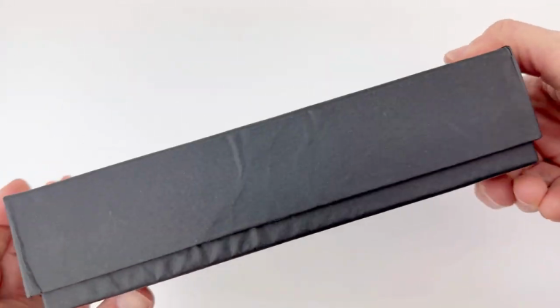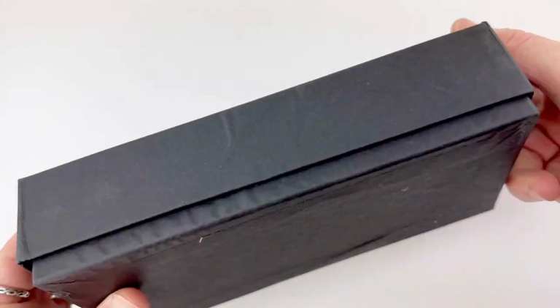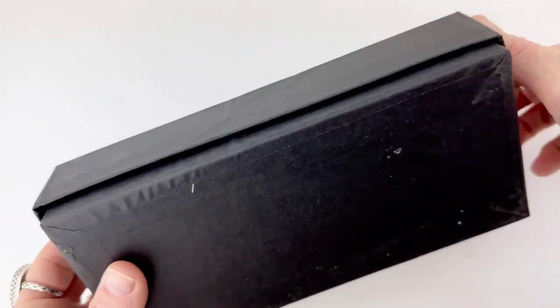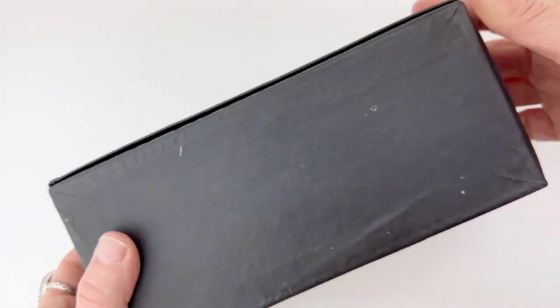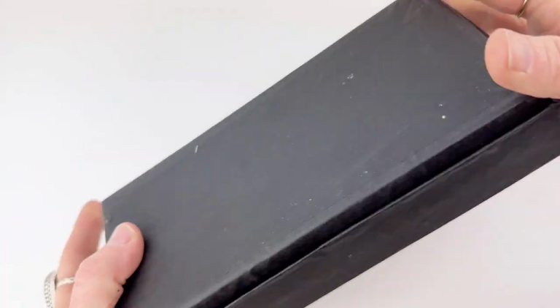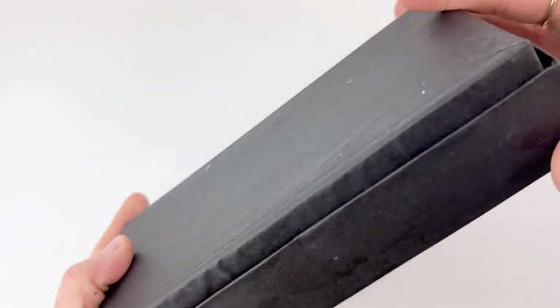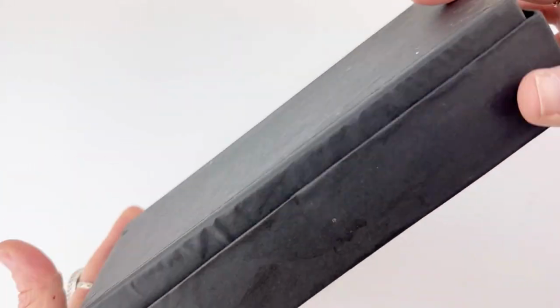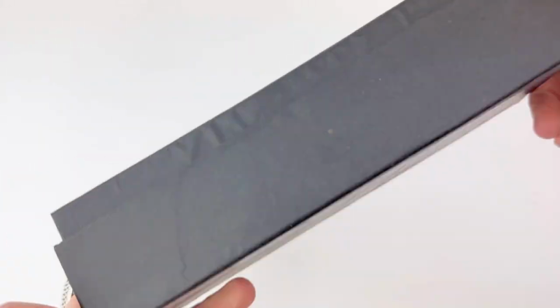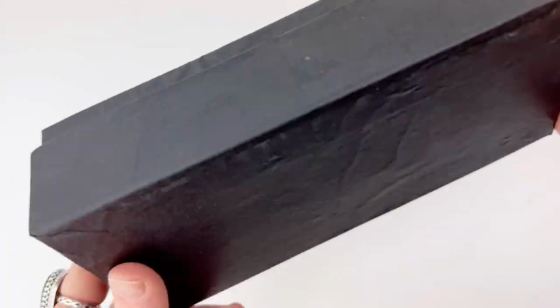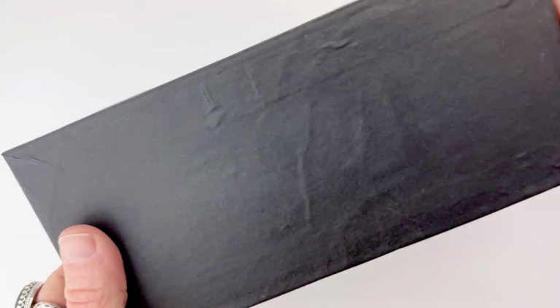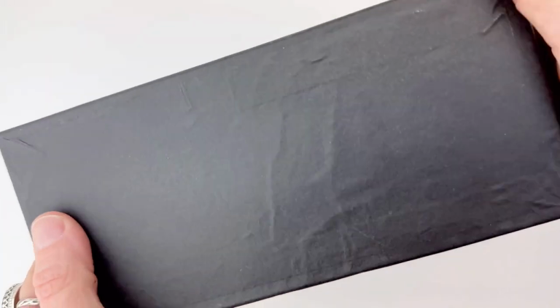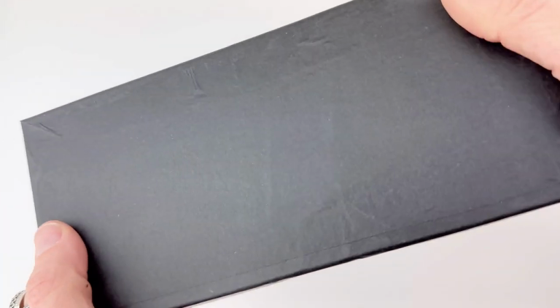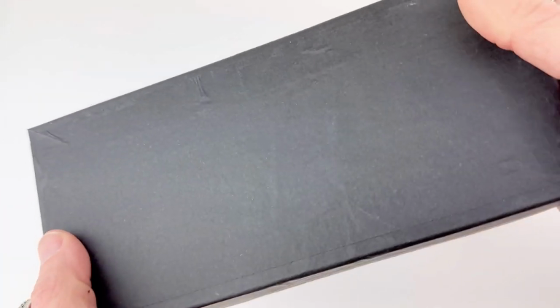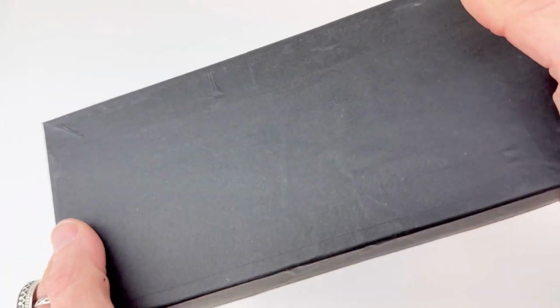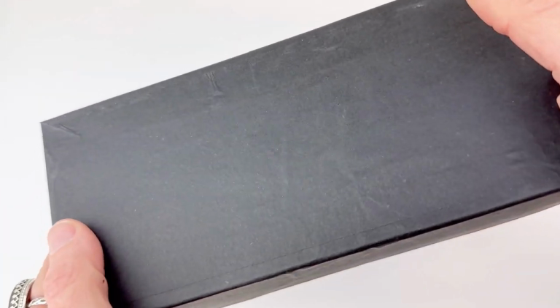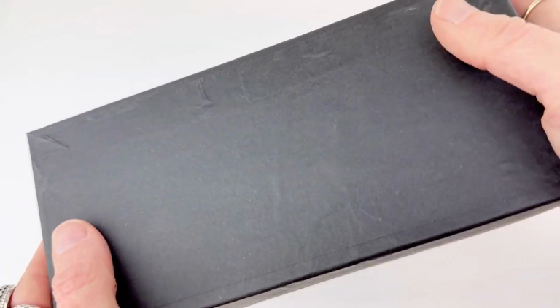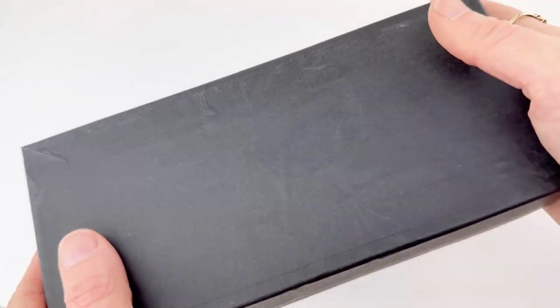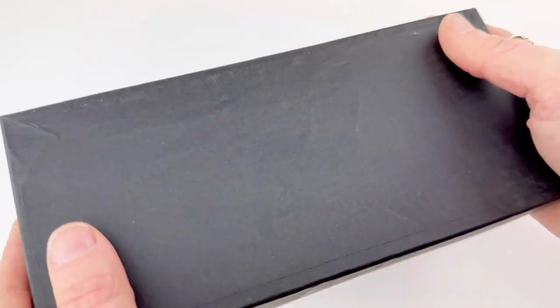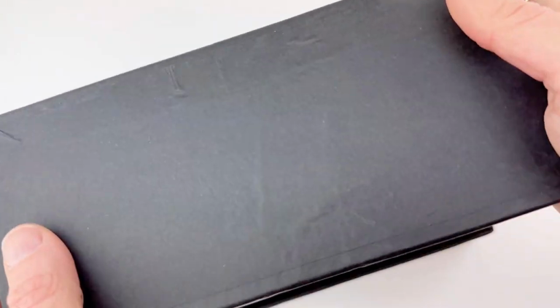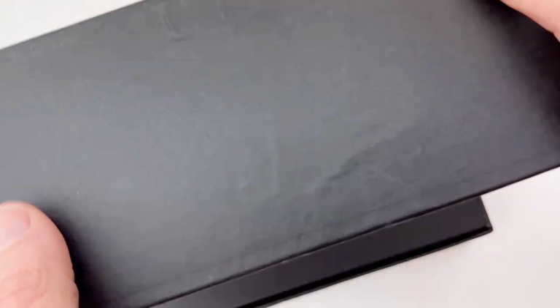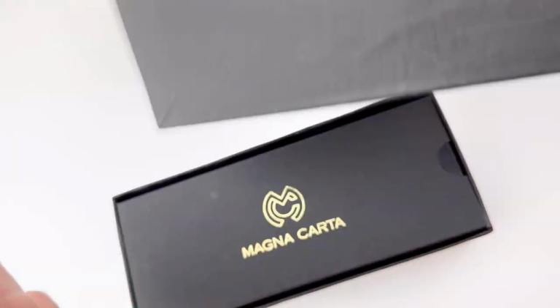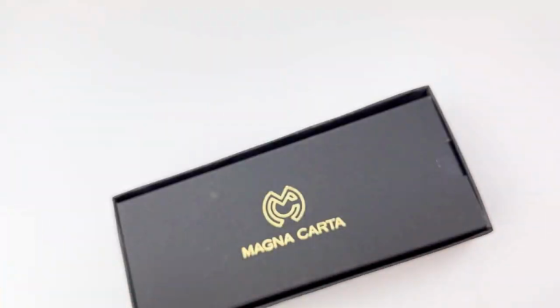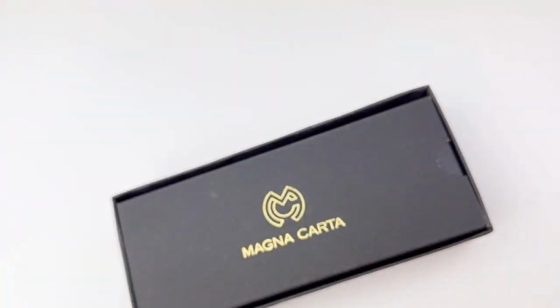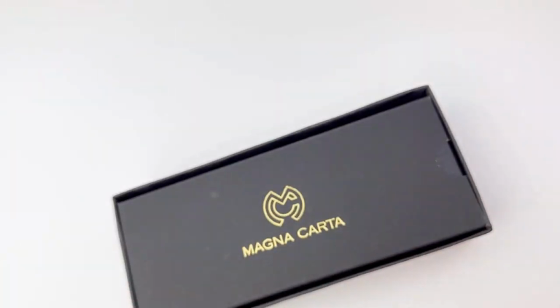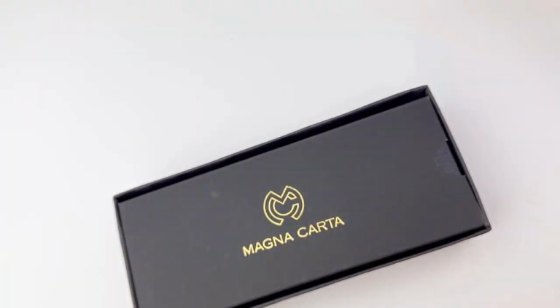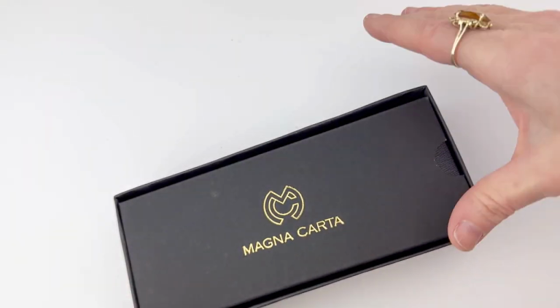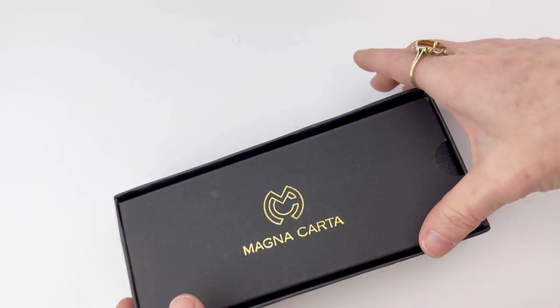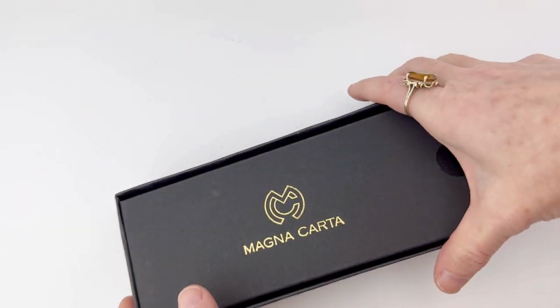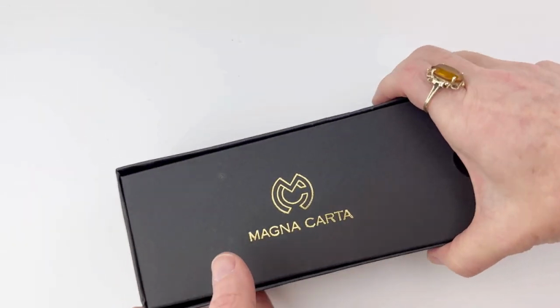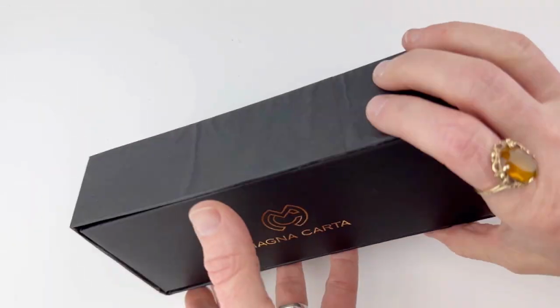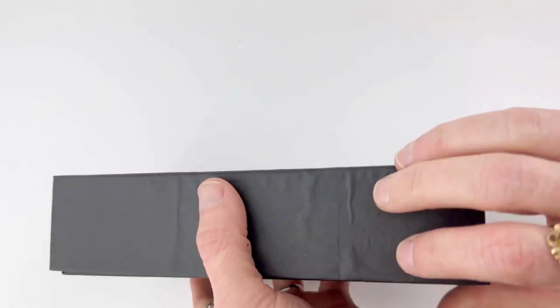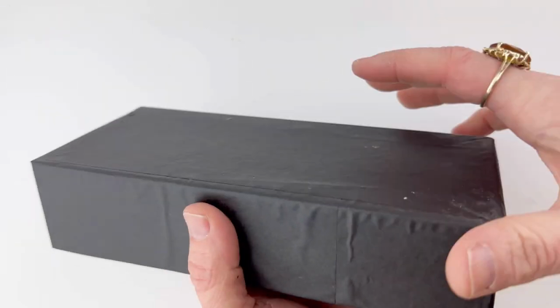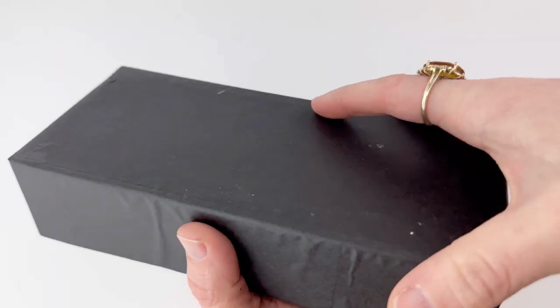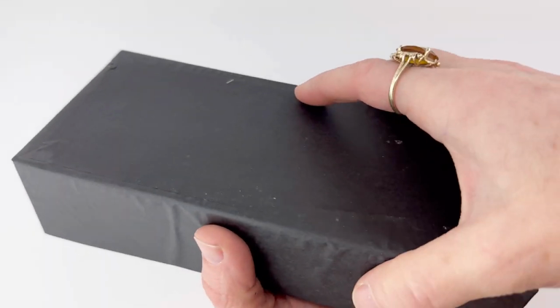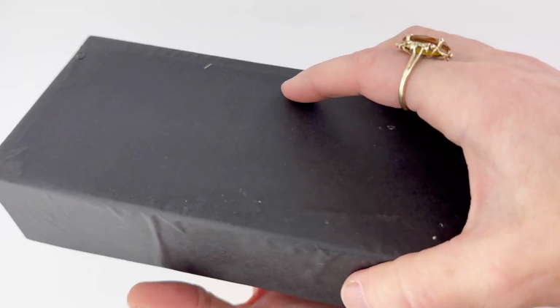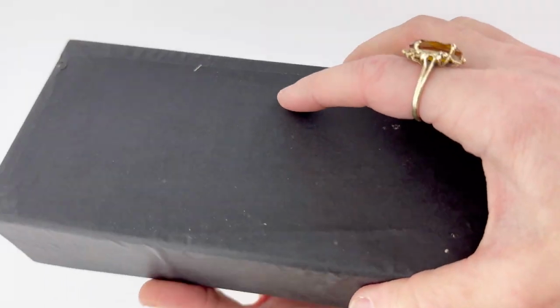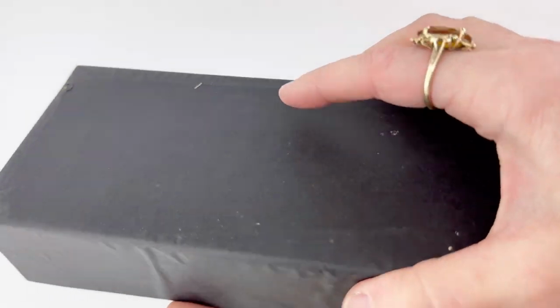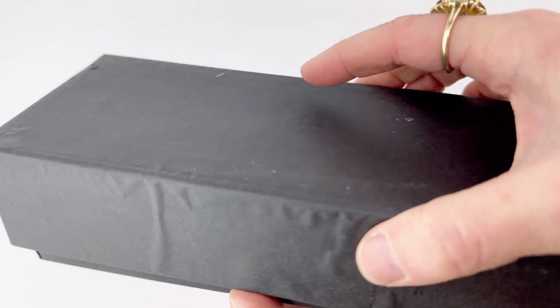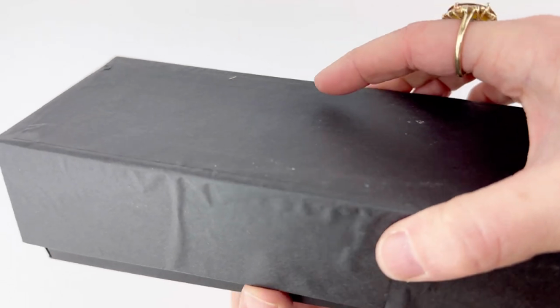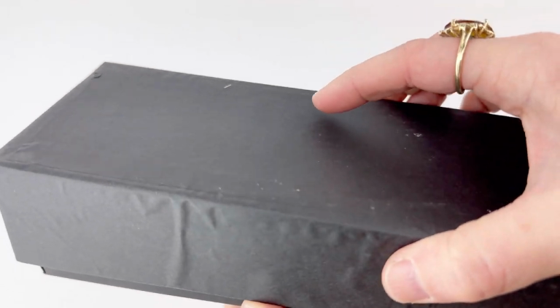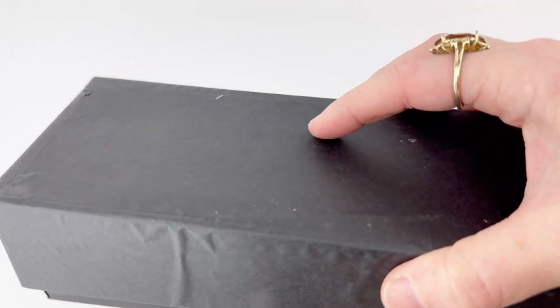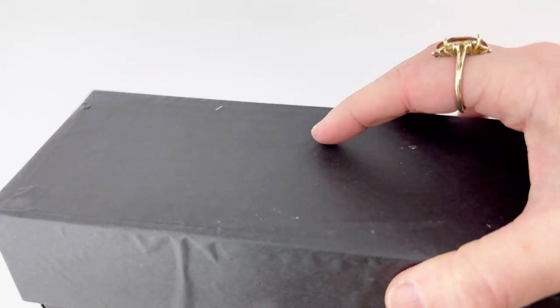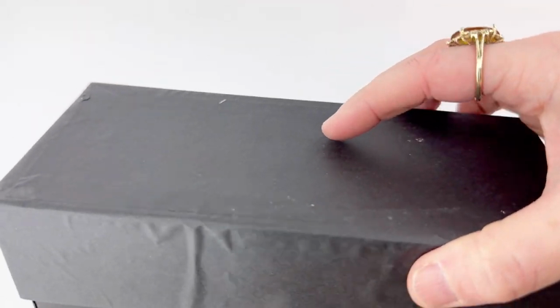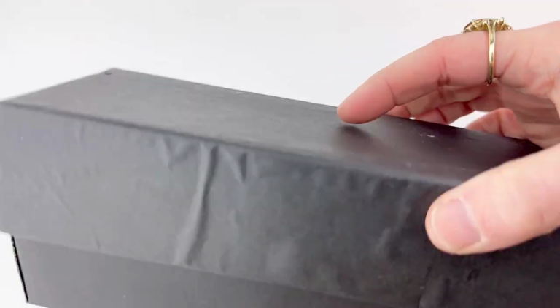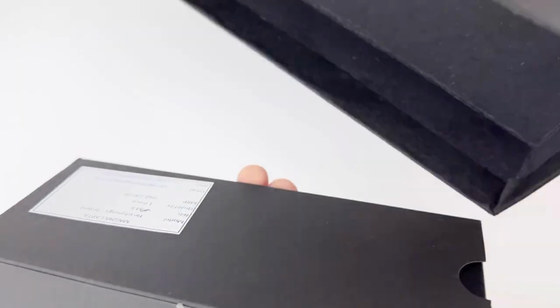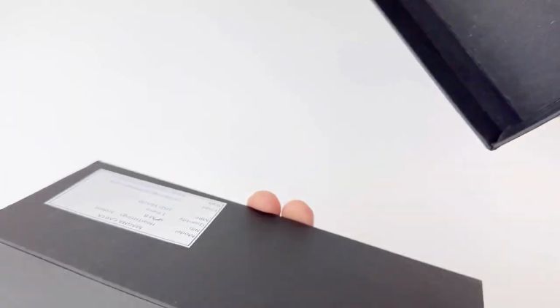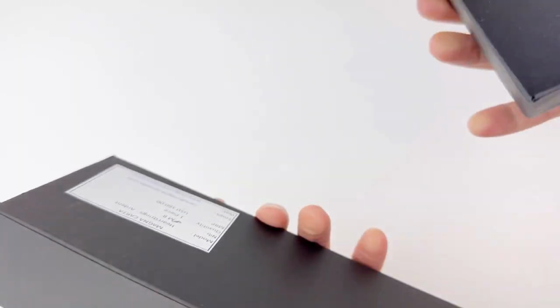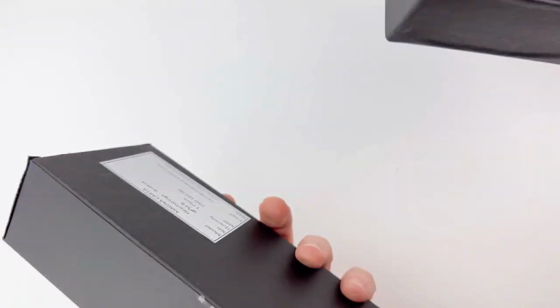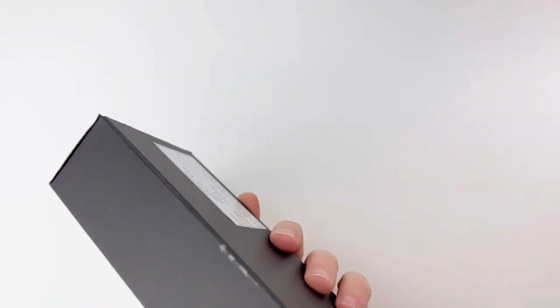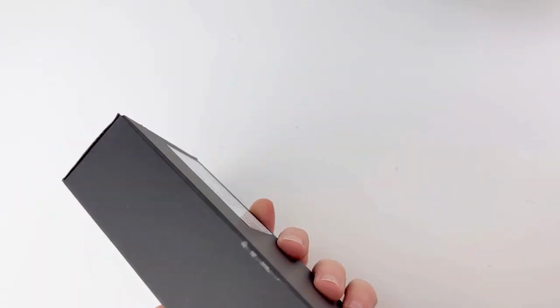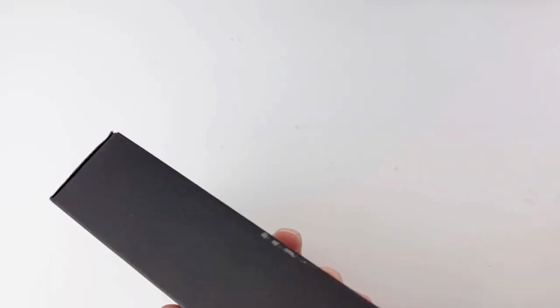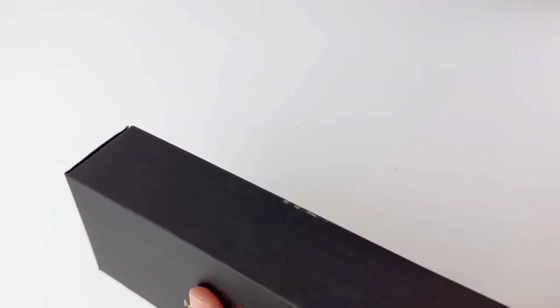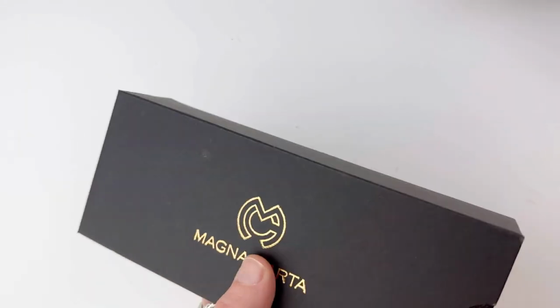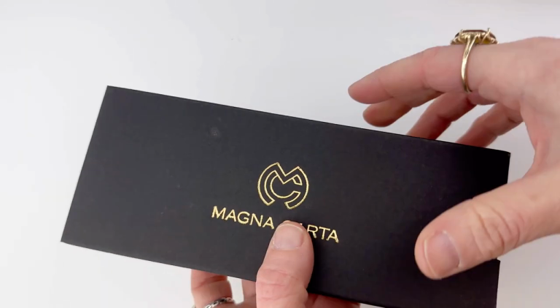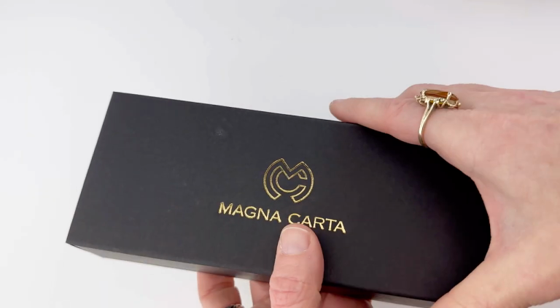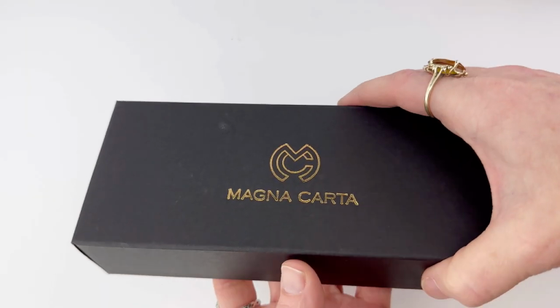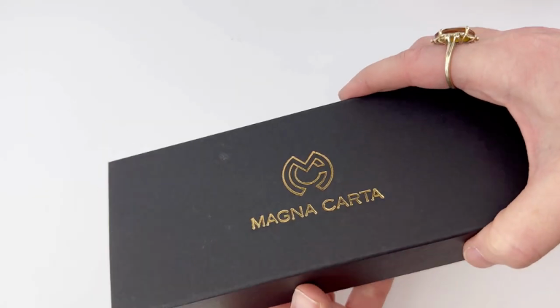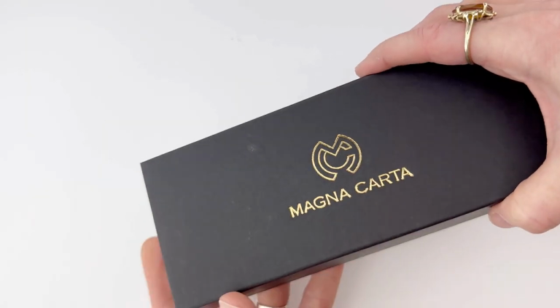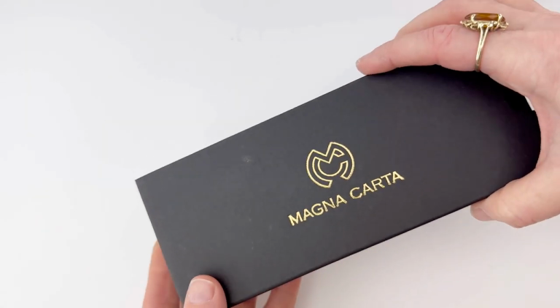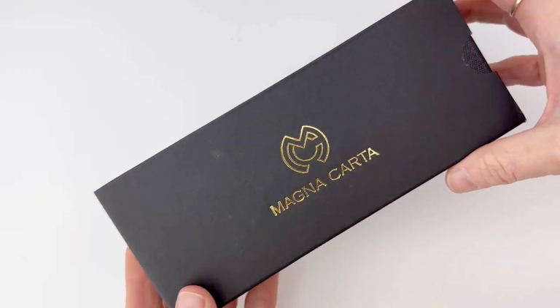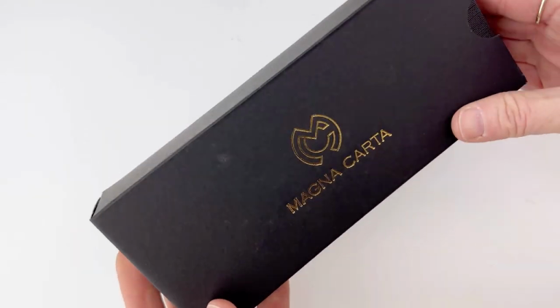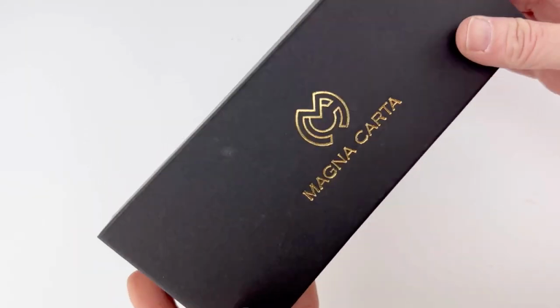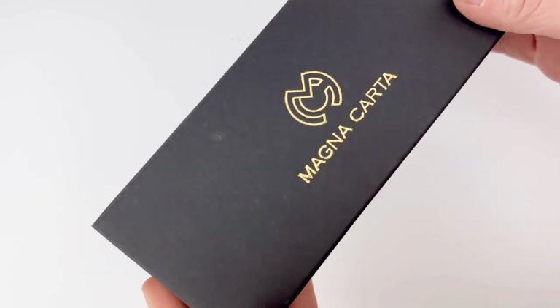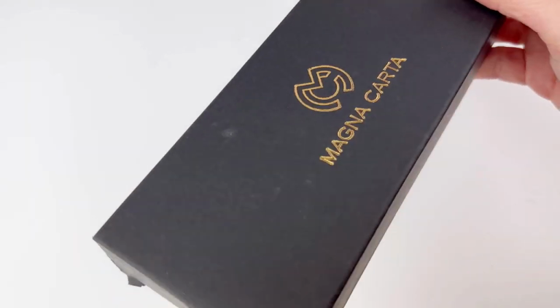Today we have a fun unboxing for you. Have you seen any Magna Carta pens yet? This is a new model we just got today.